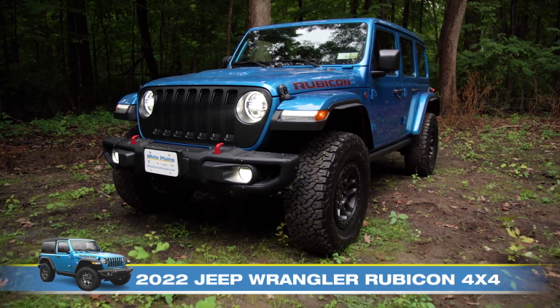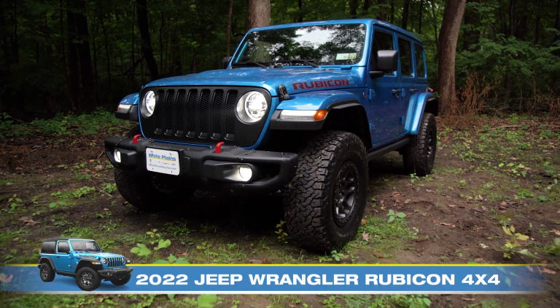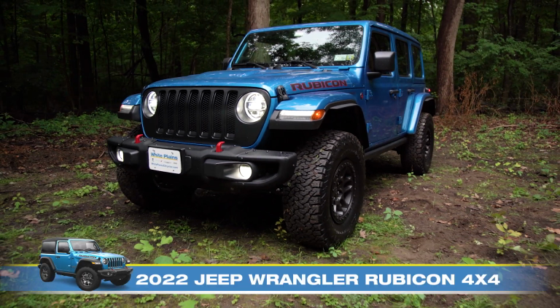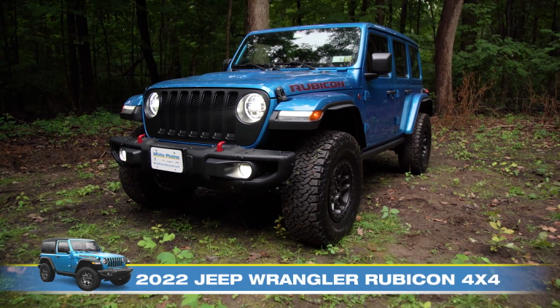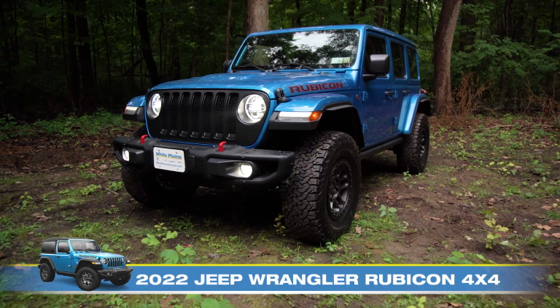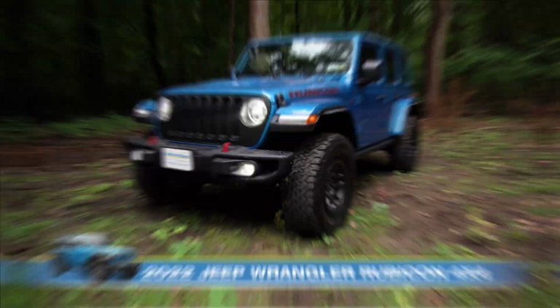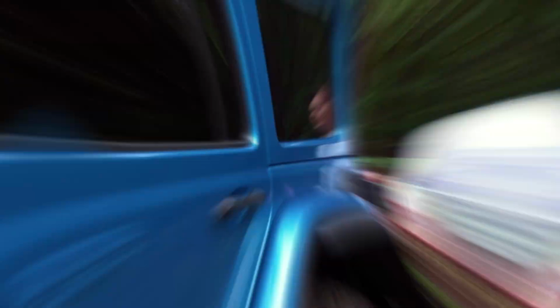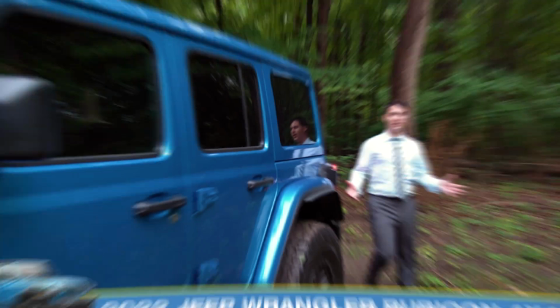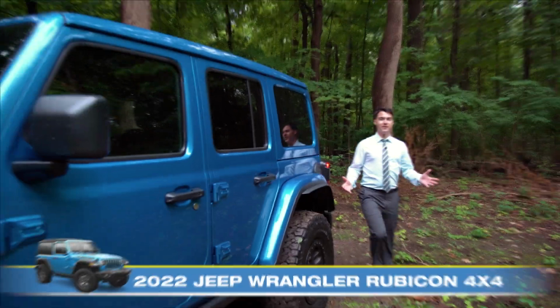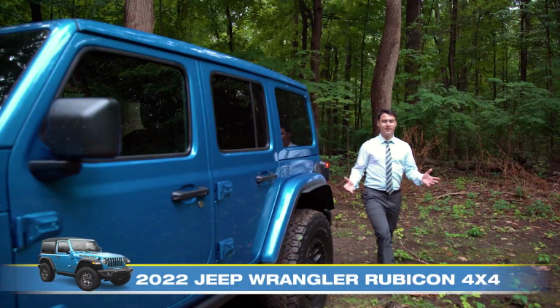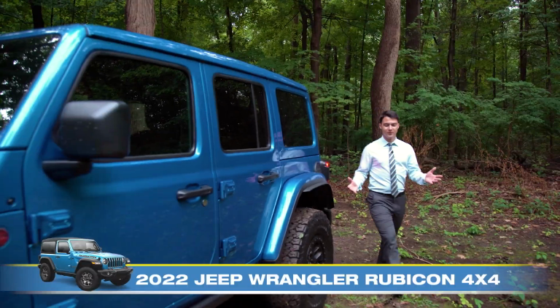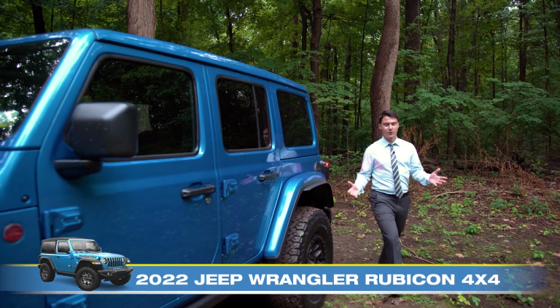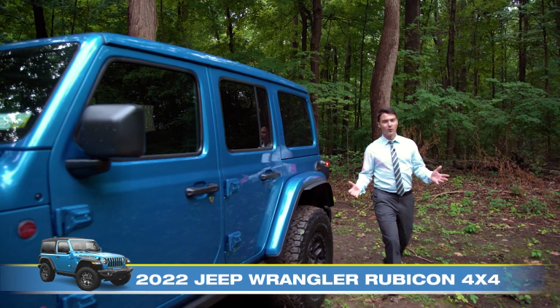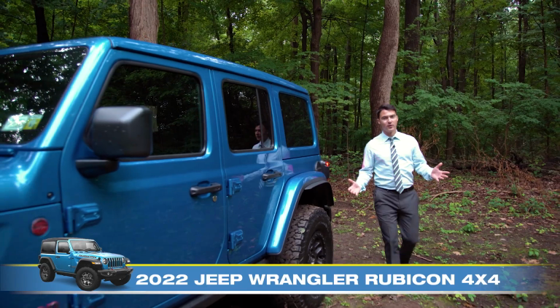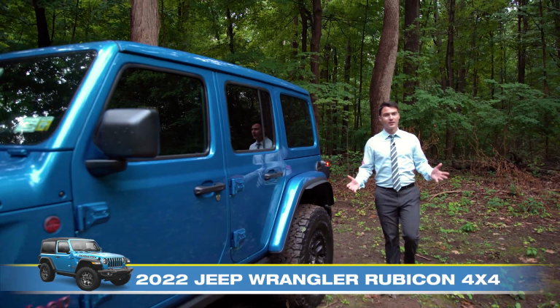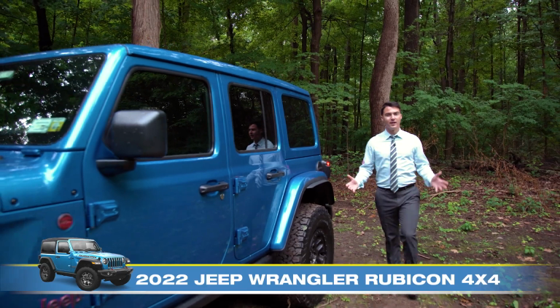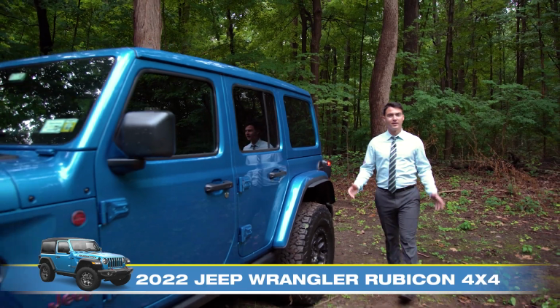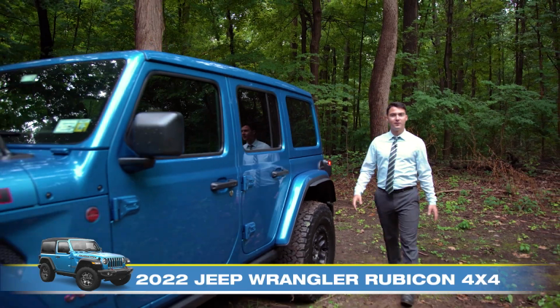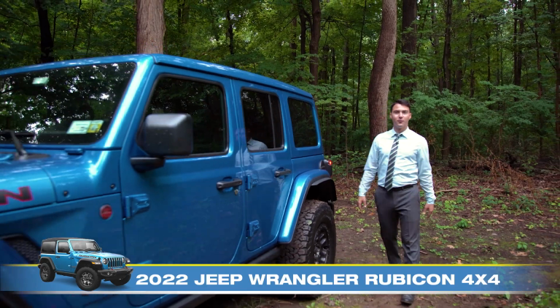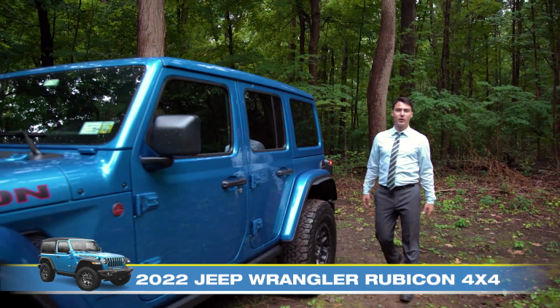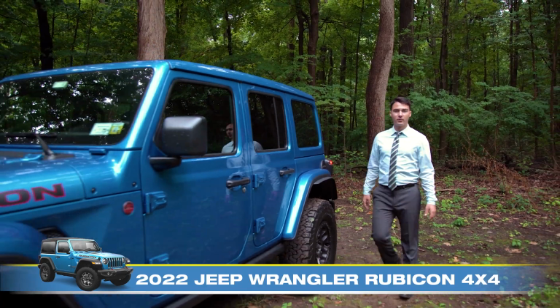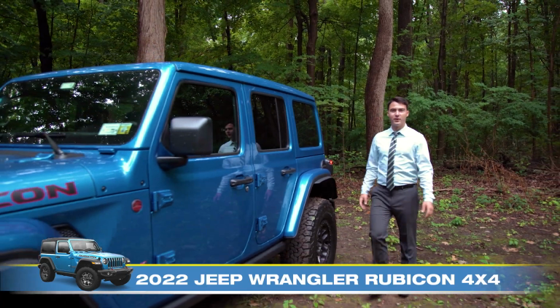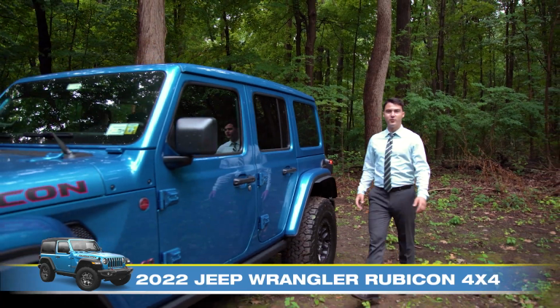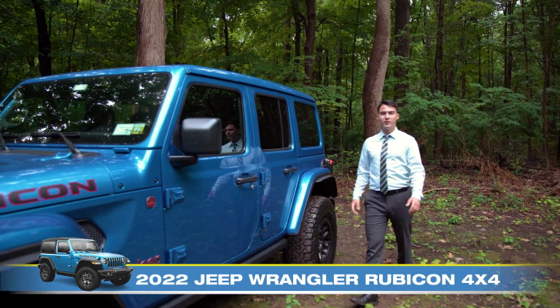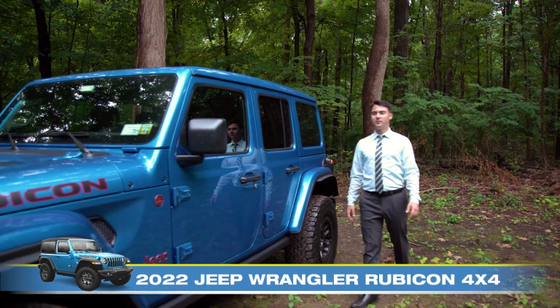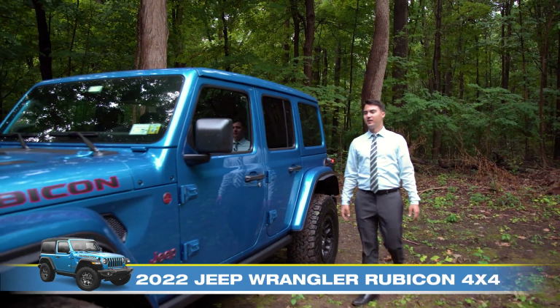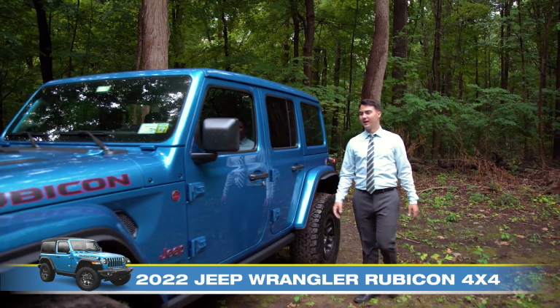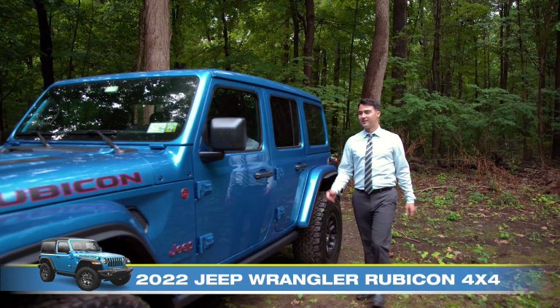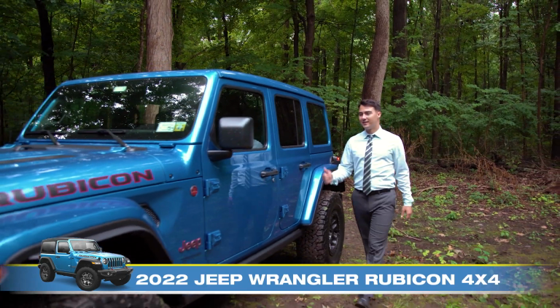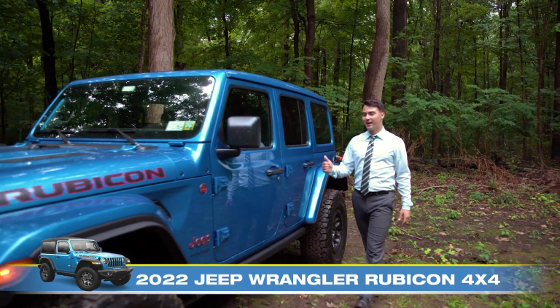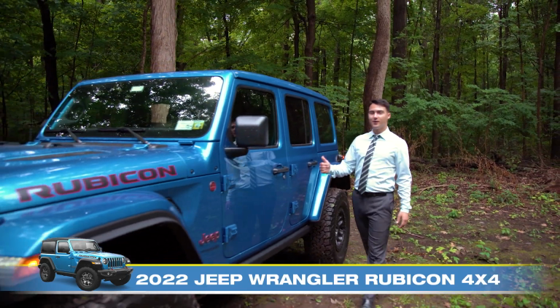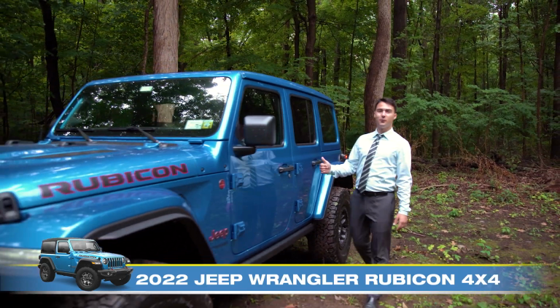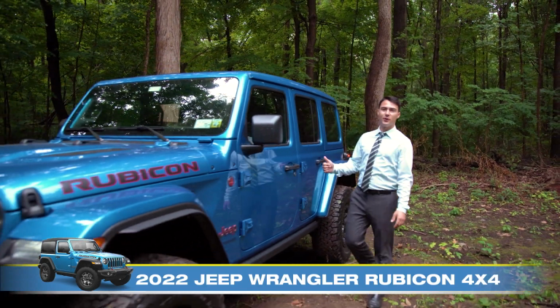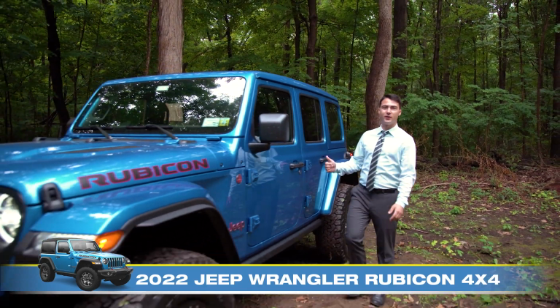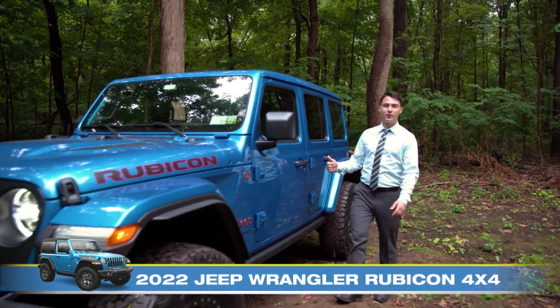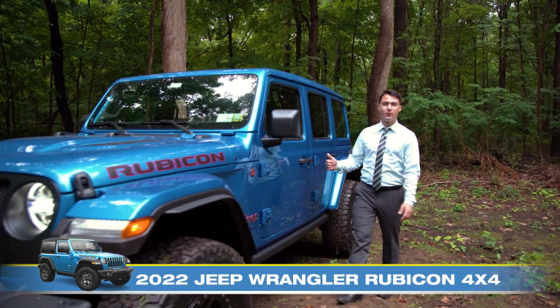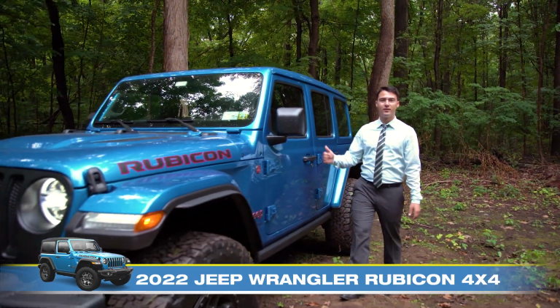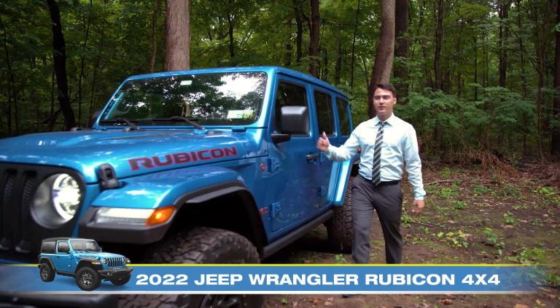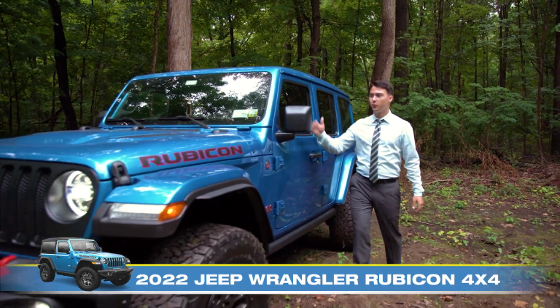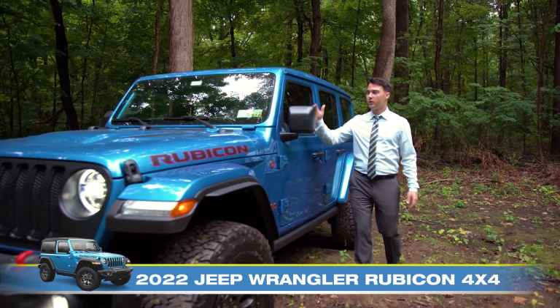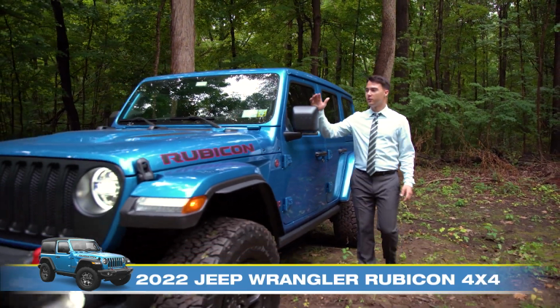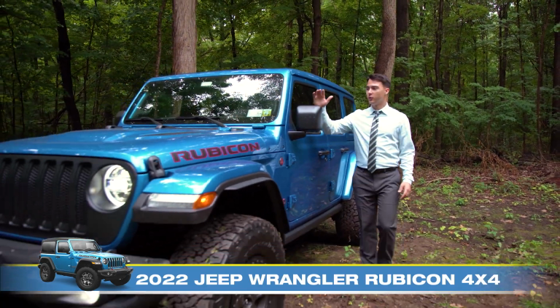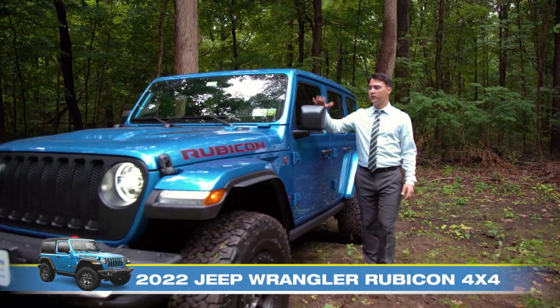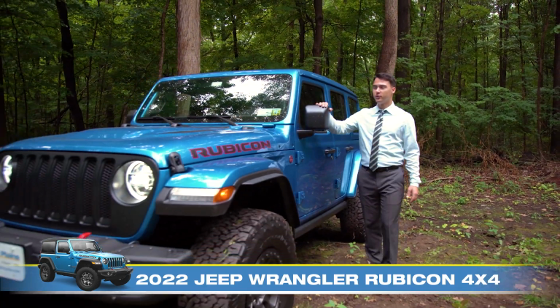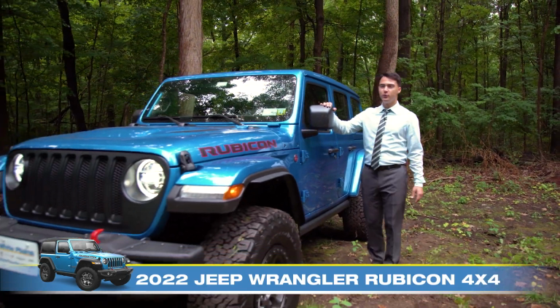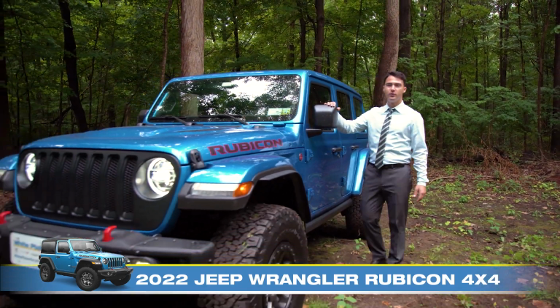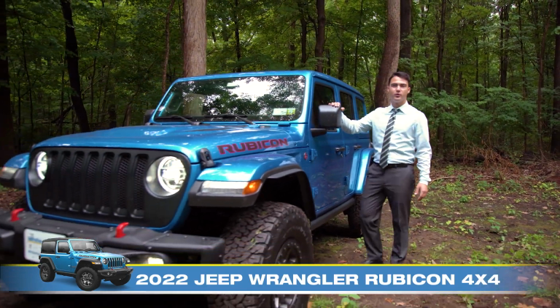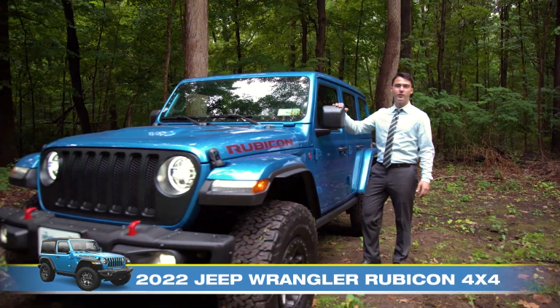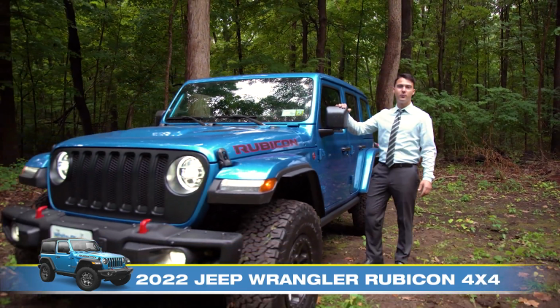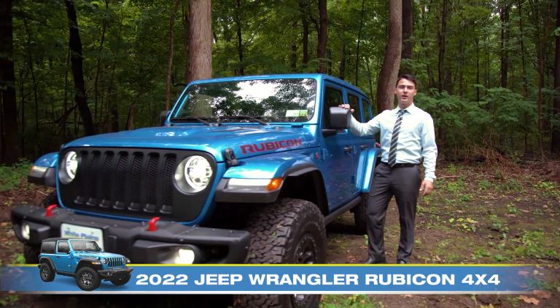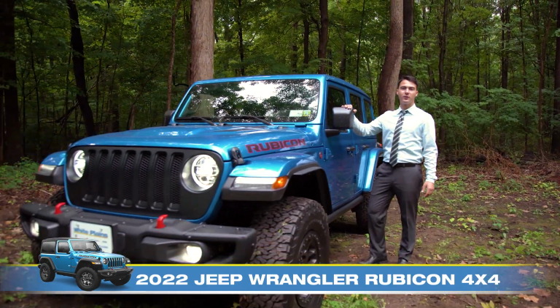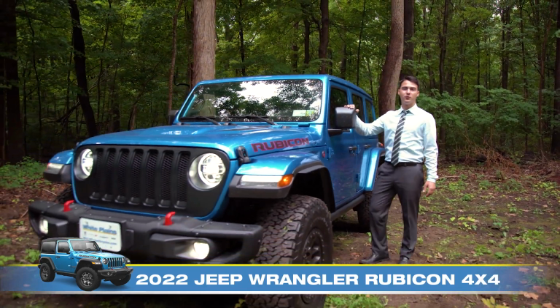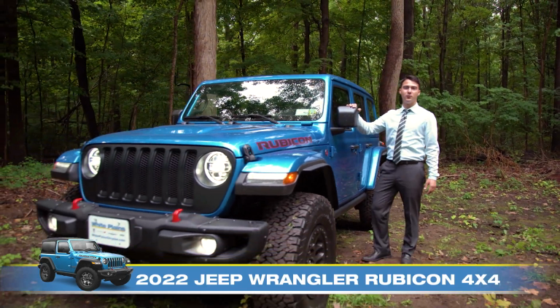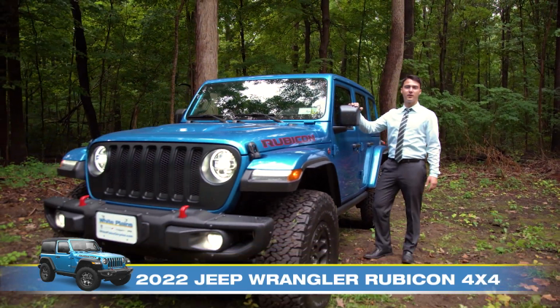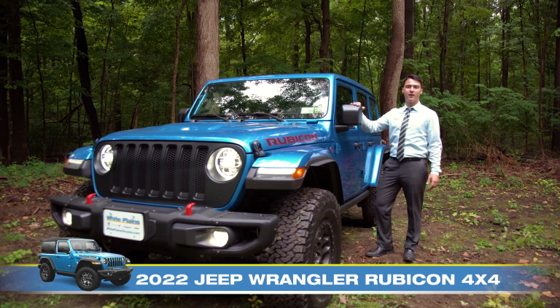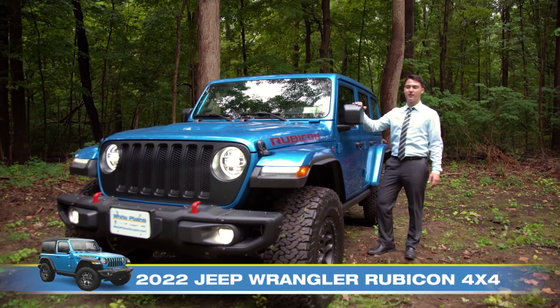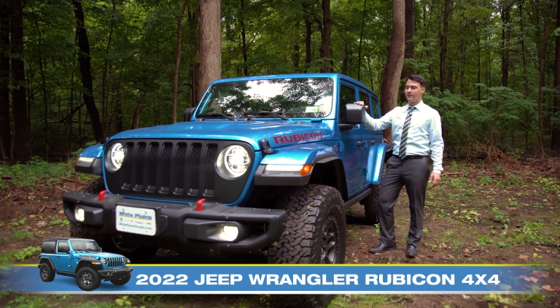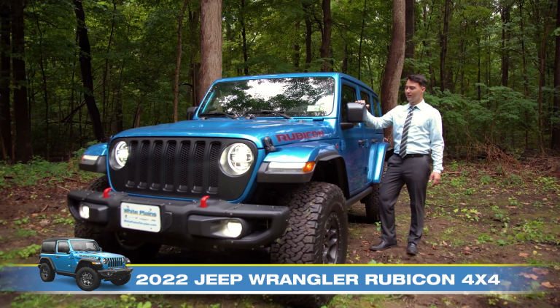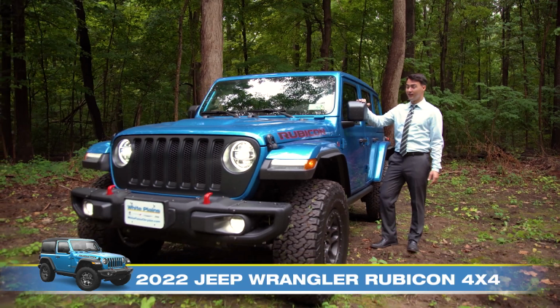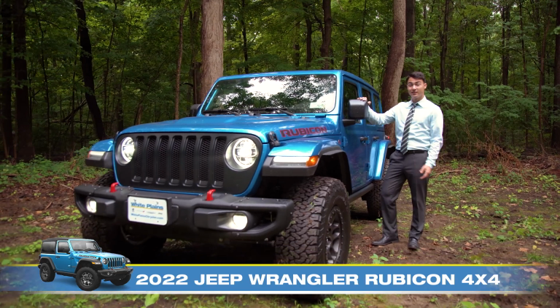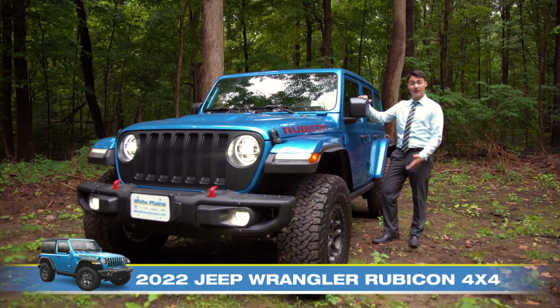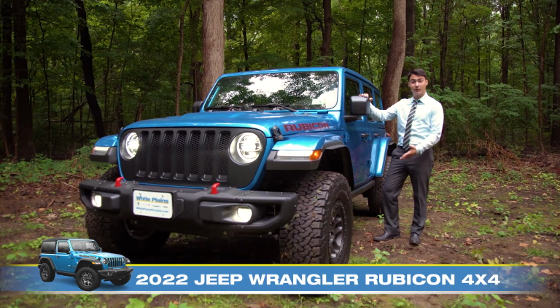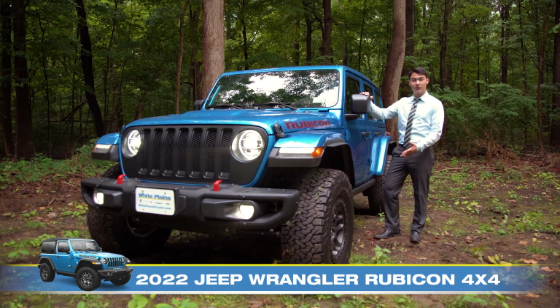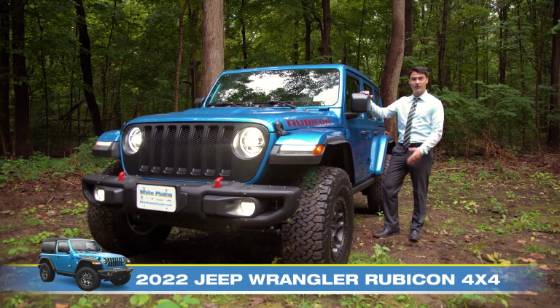Hey everybody, it's Kola again from White Plains Jeep, and today we are here with the 2022 Jeep Wrangler Rubicon. Let's have a look.